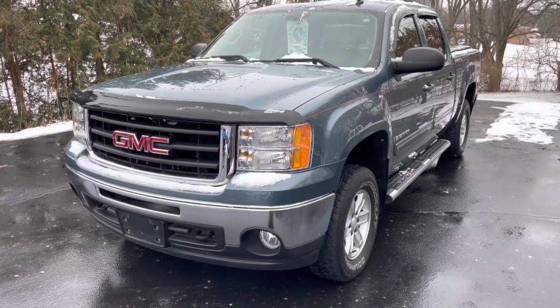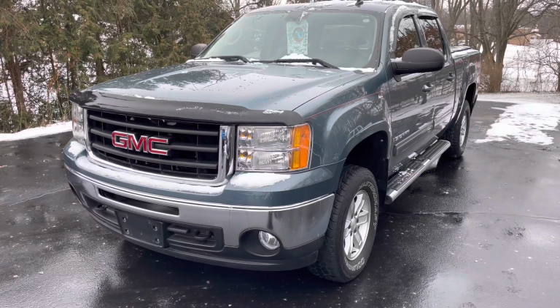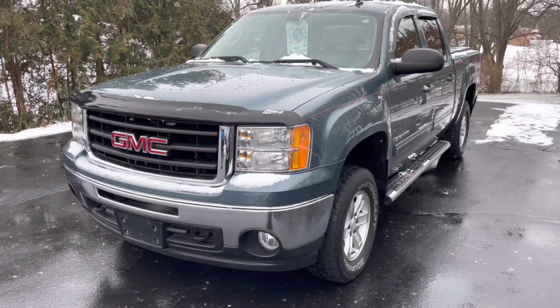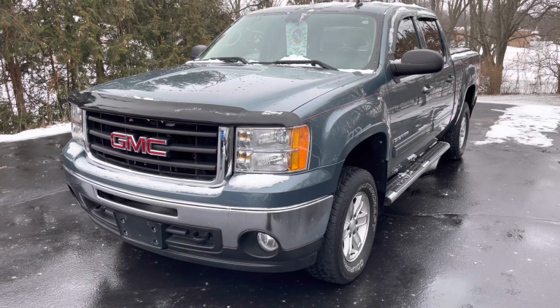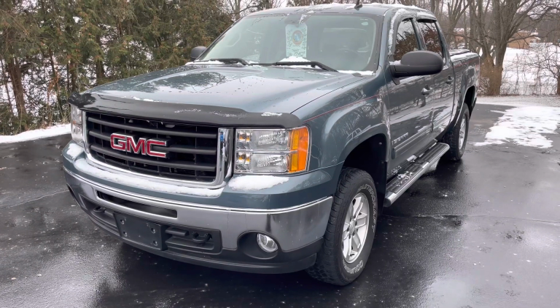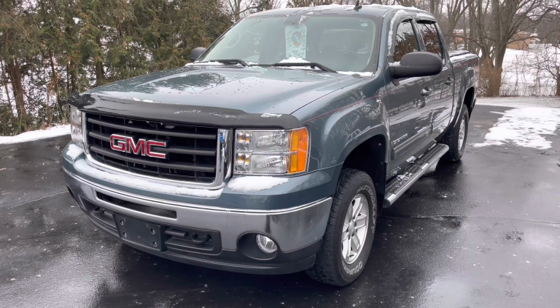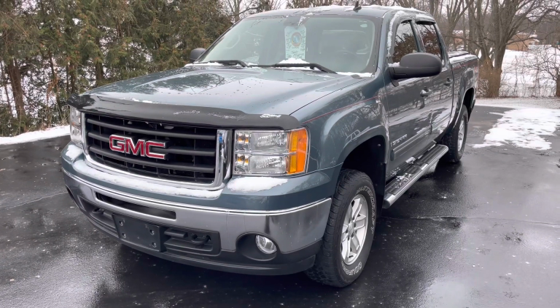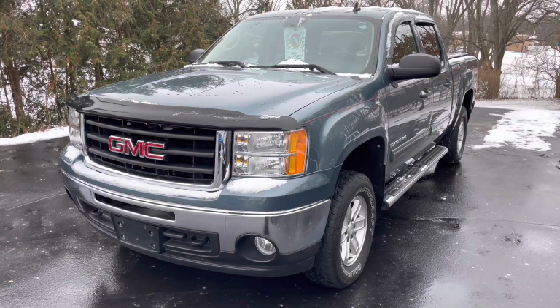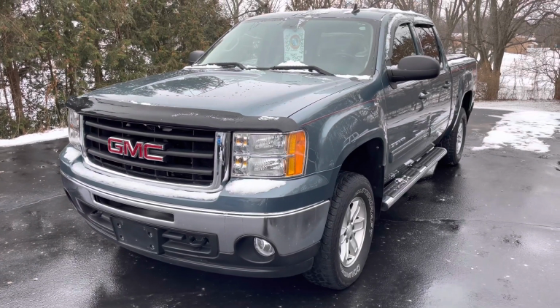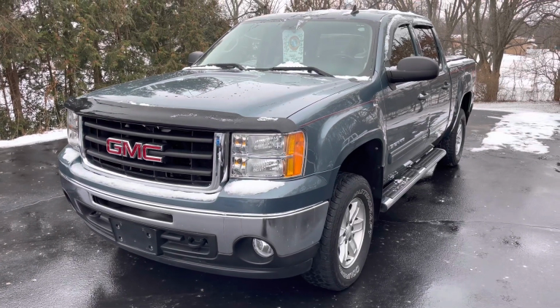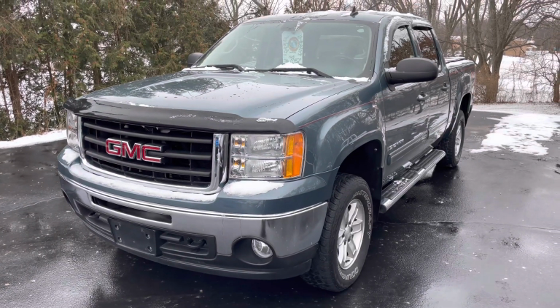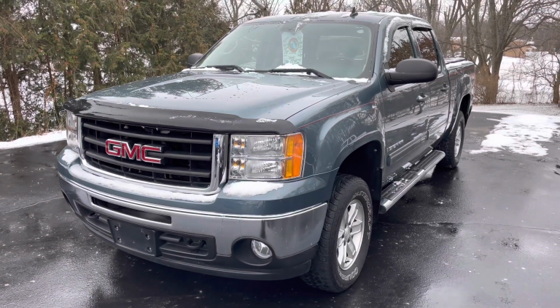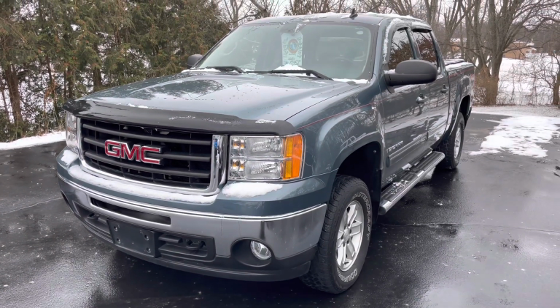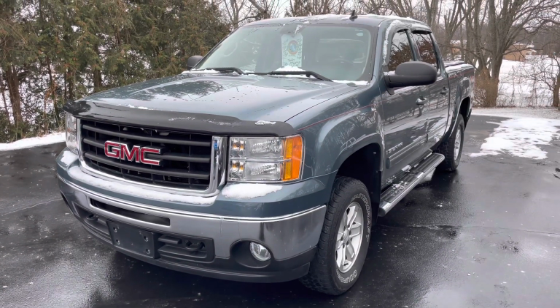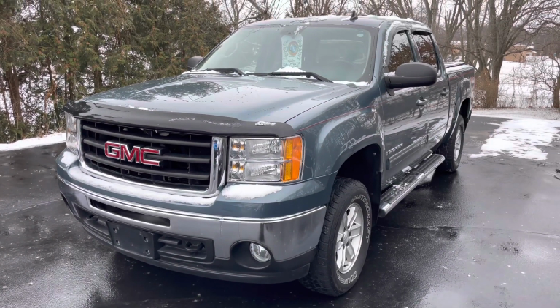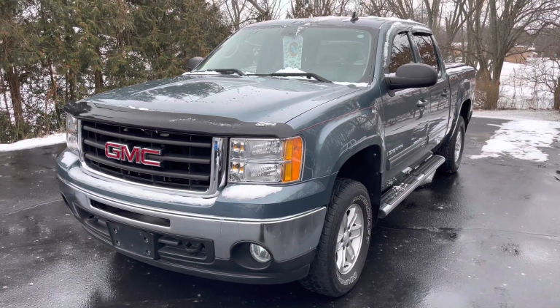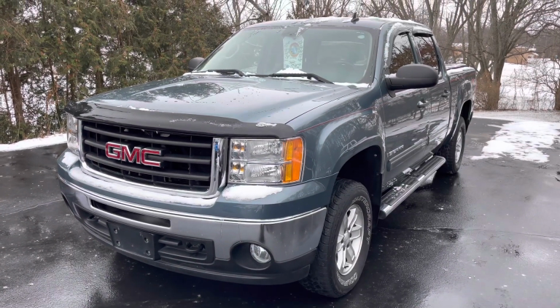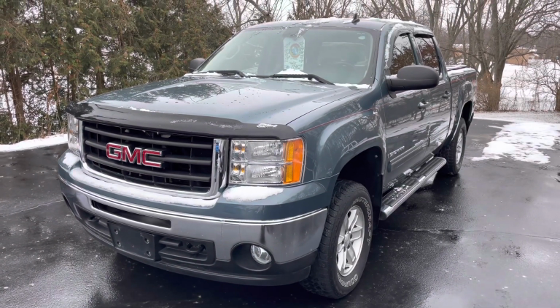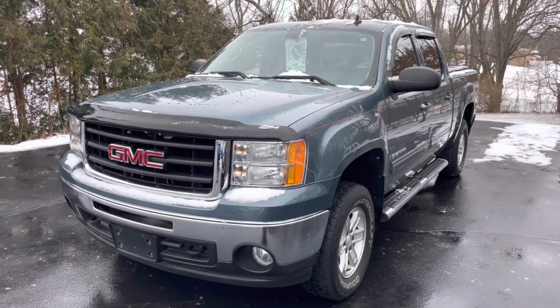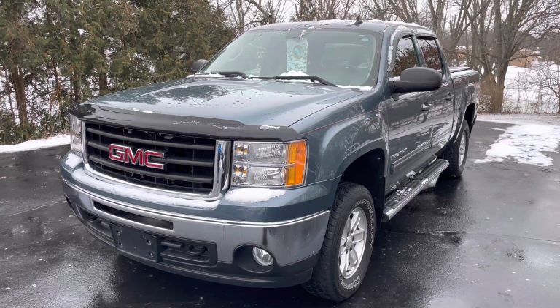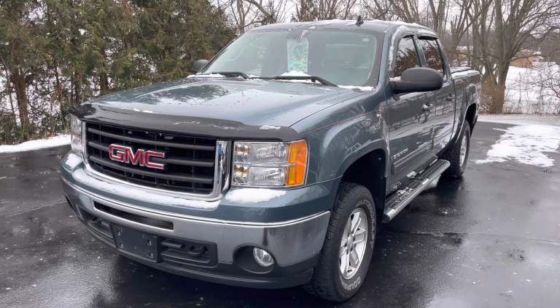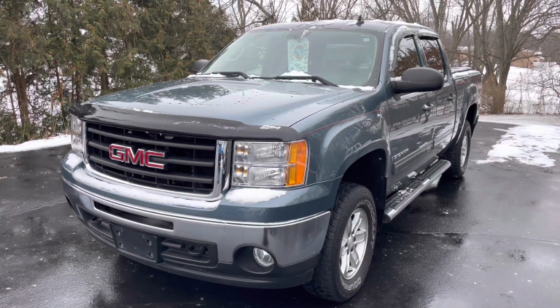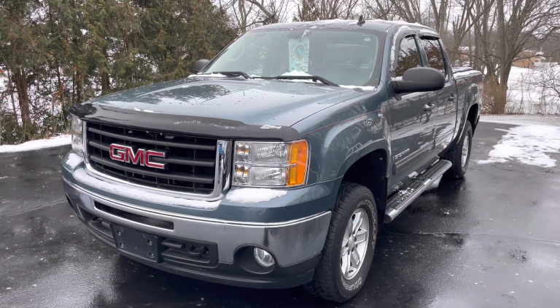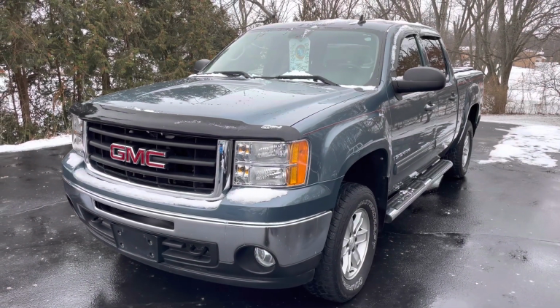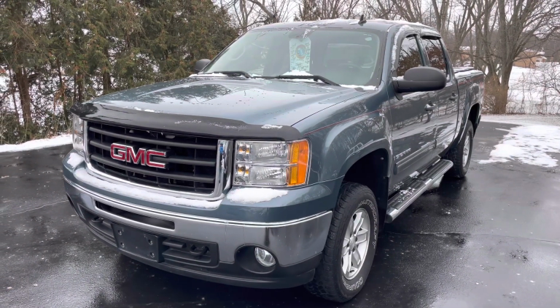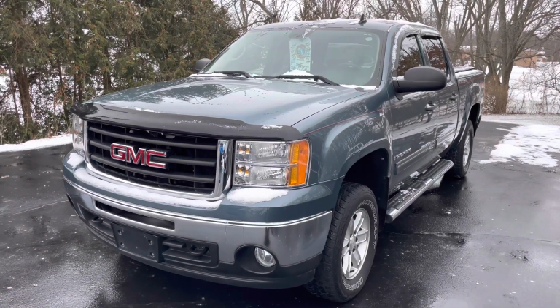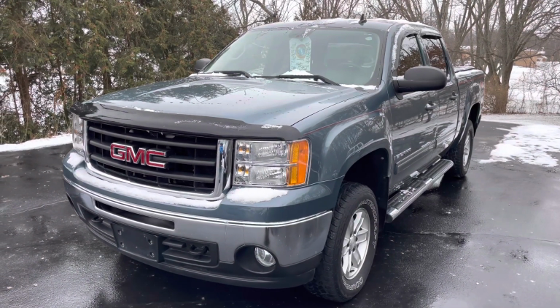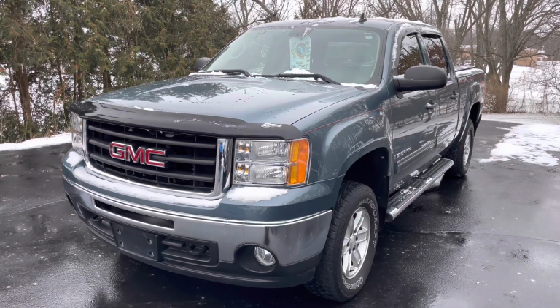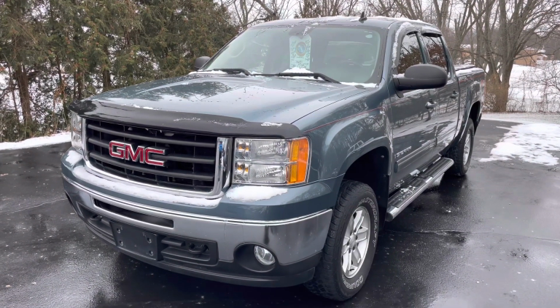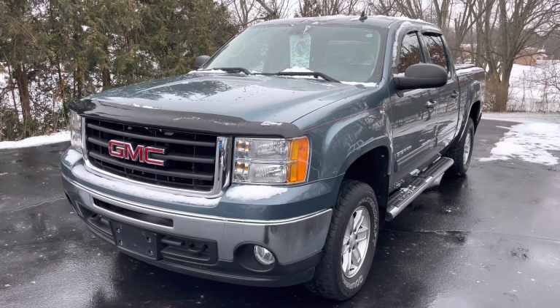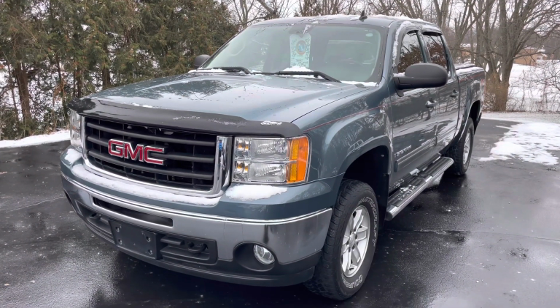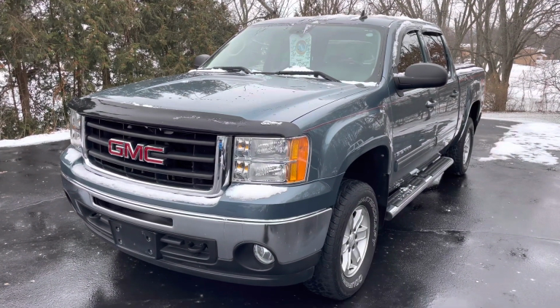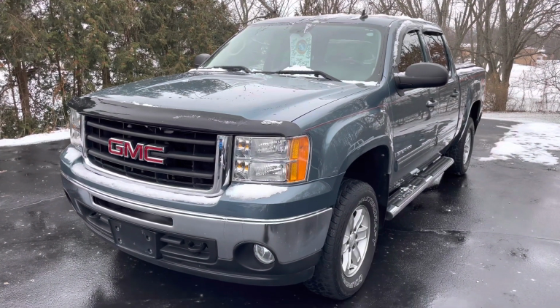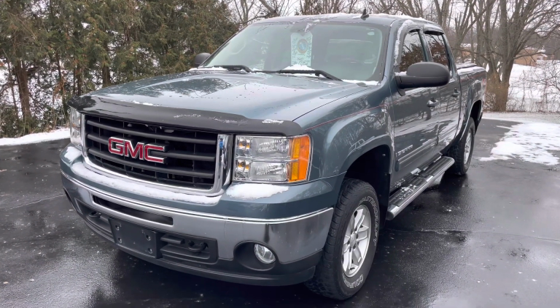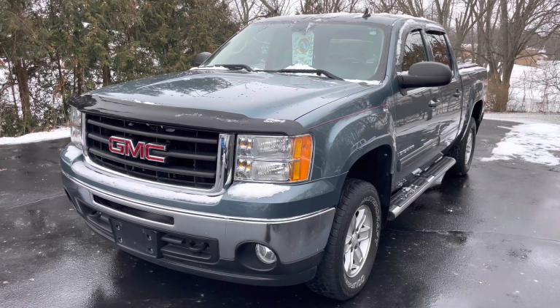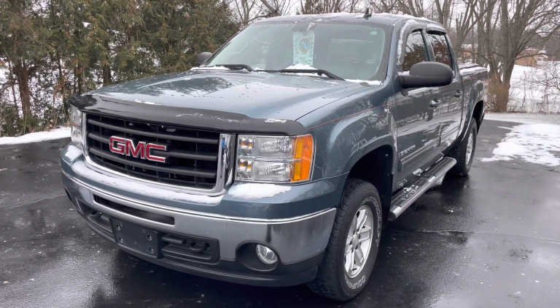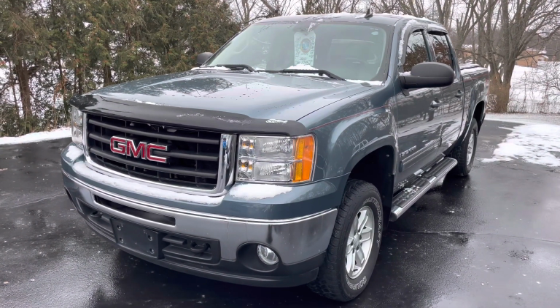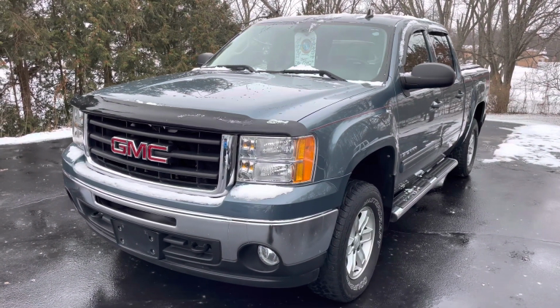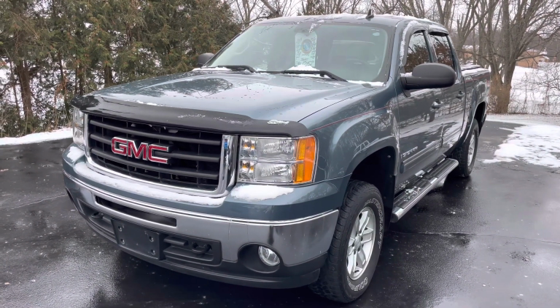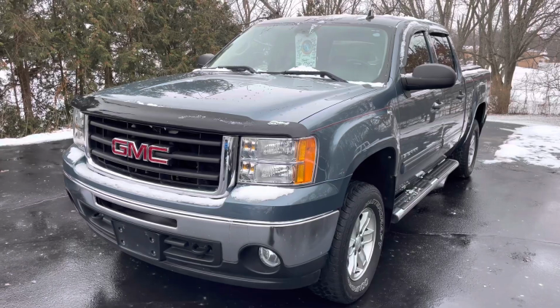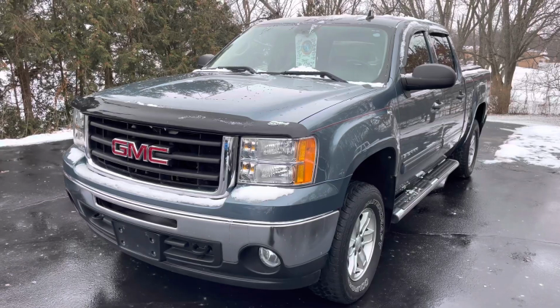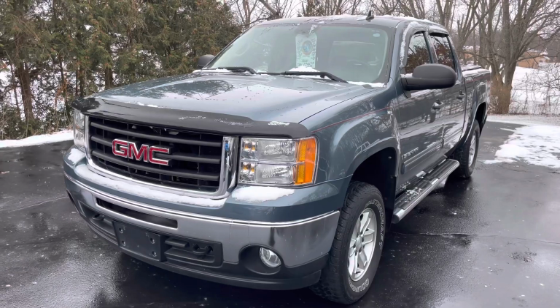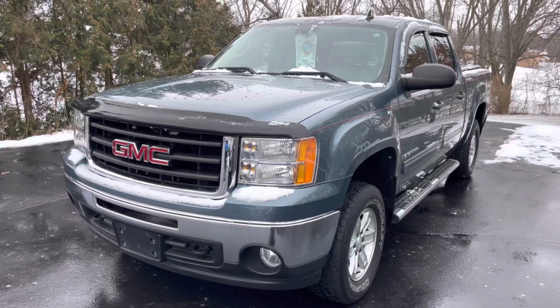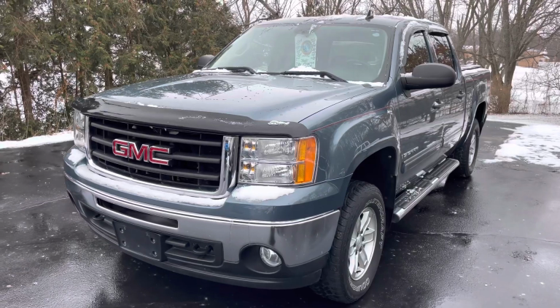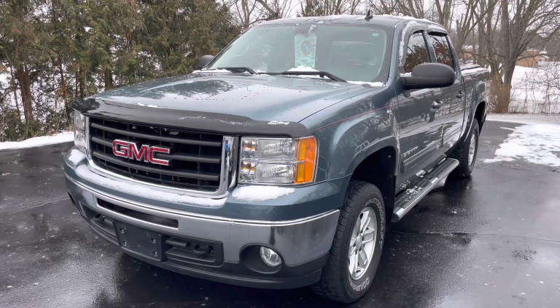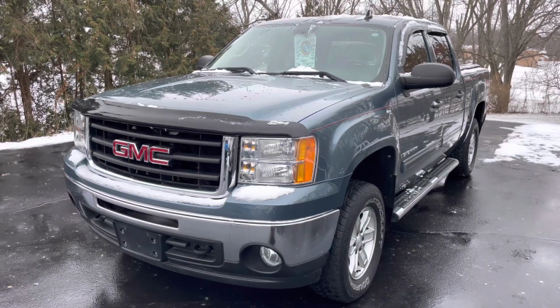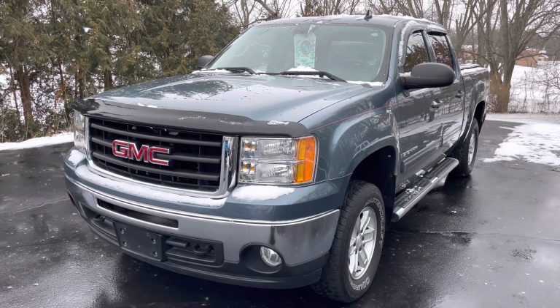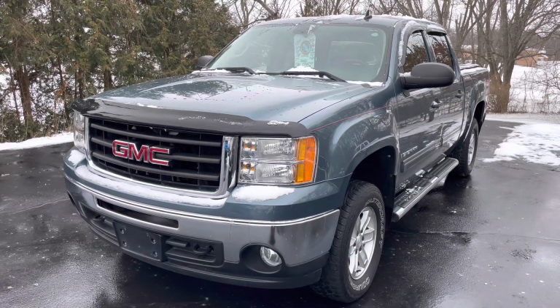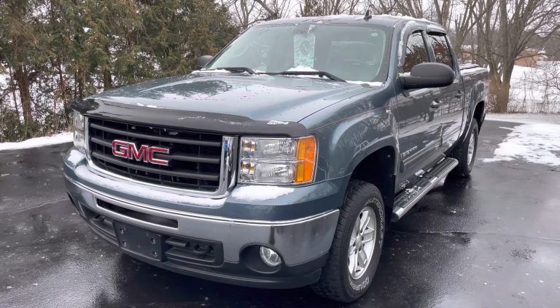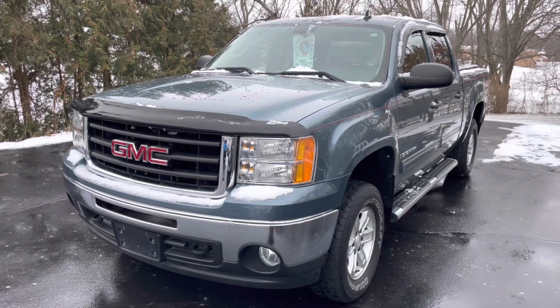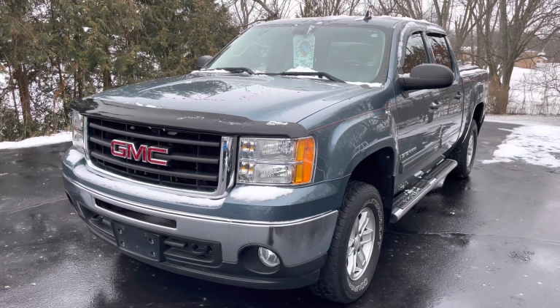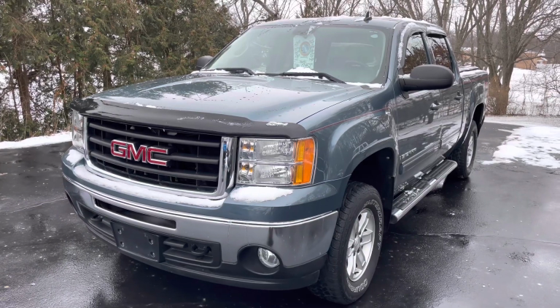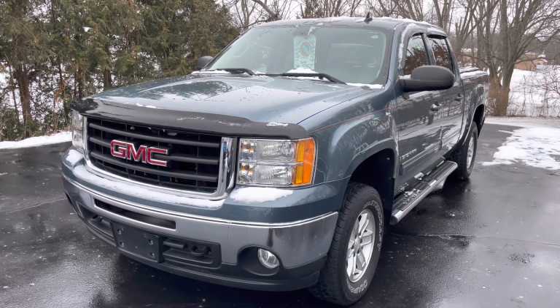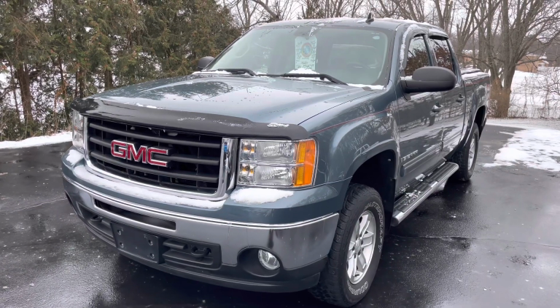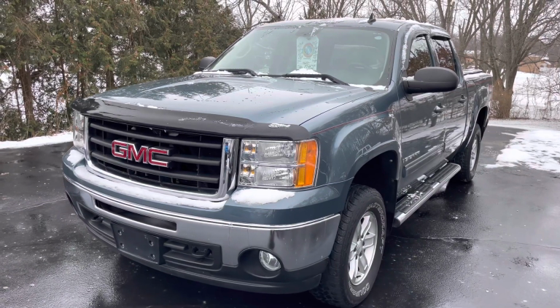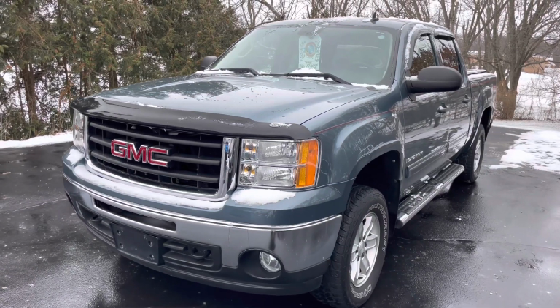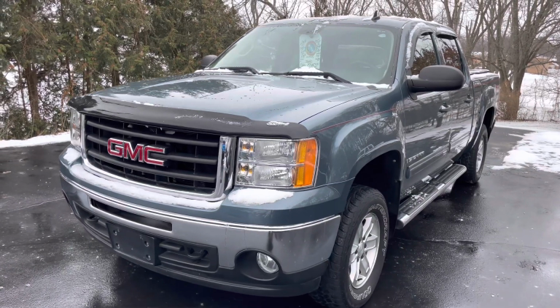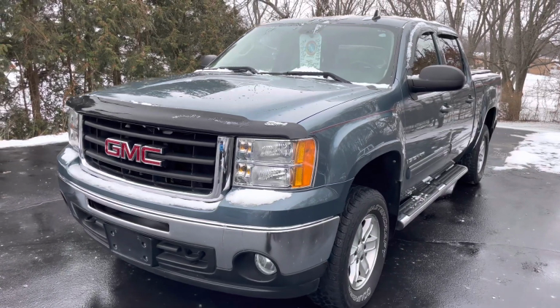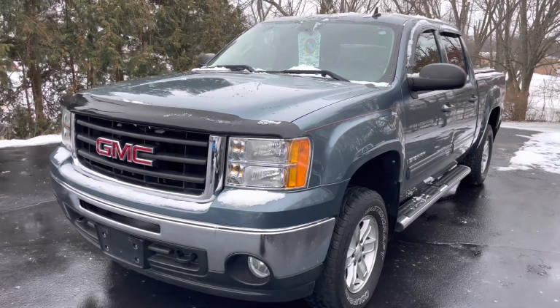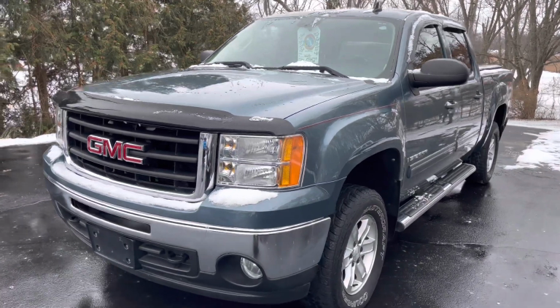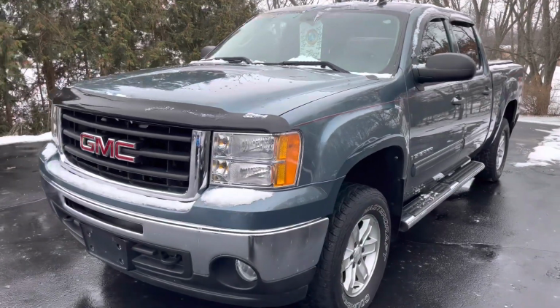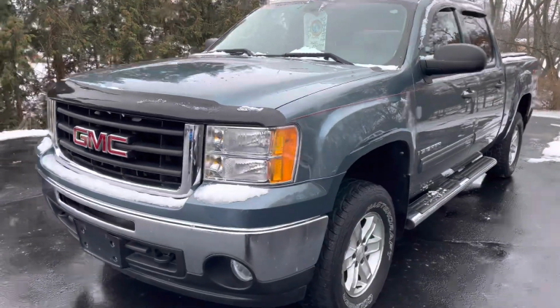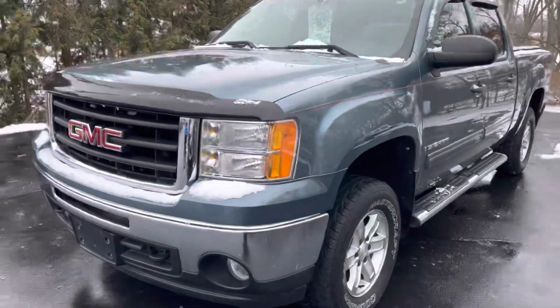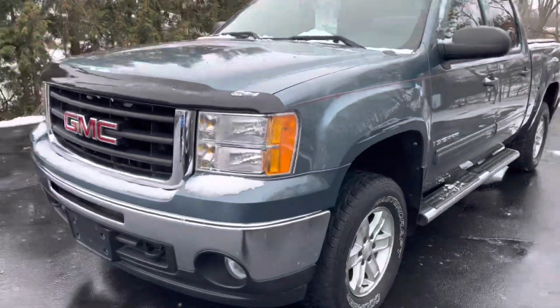Hey, good morning. Thank you for the call. This is the 2009 GMC Sierra — going to do a quick walk around on it.